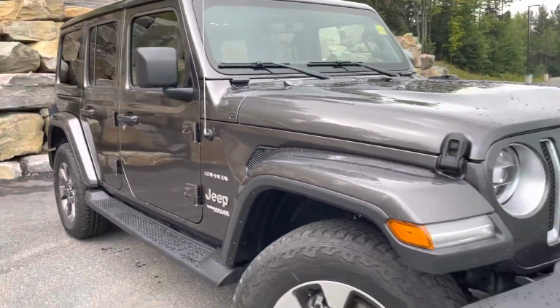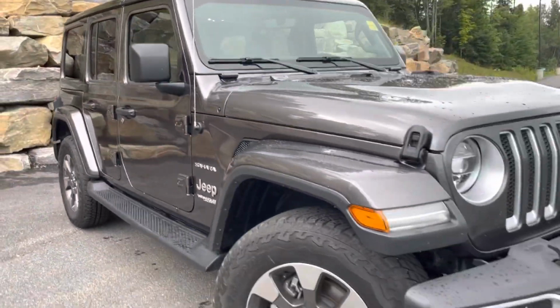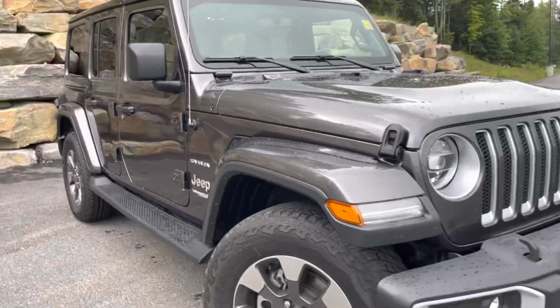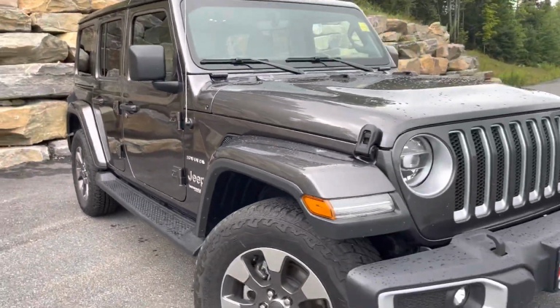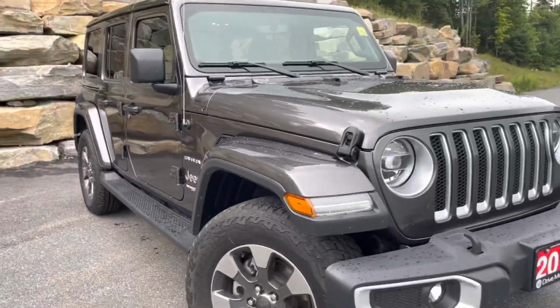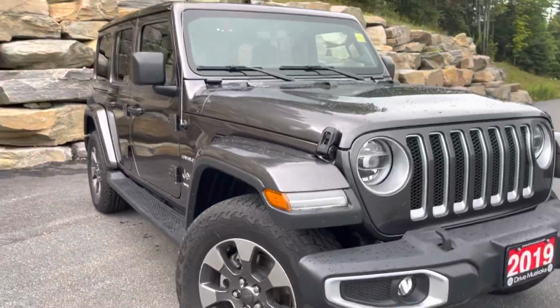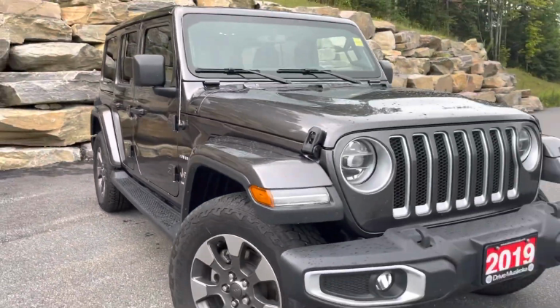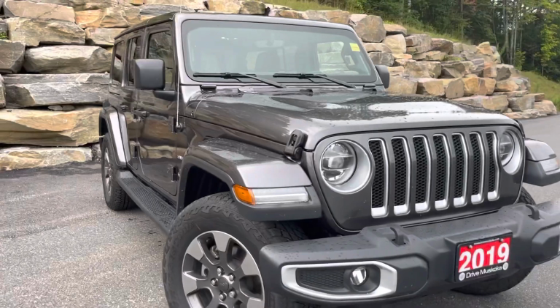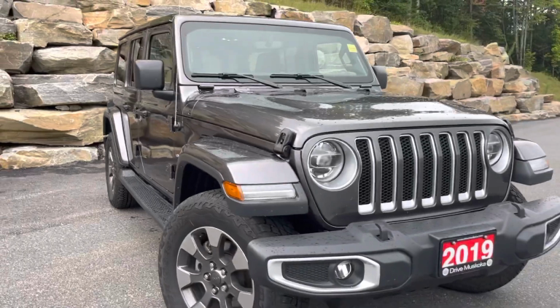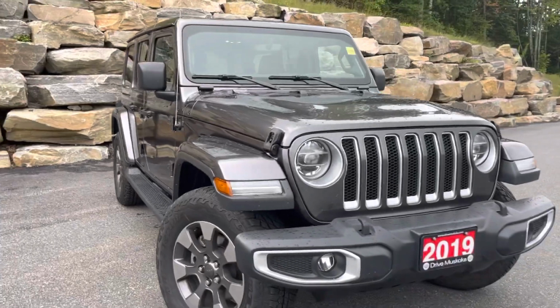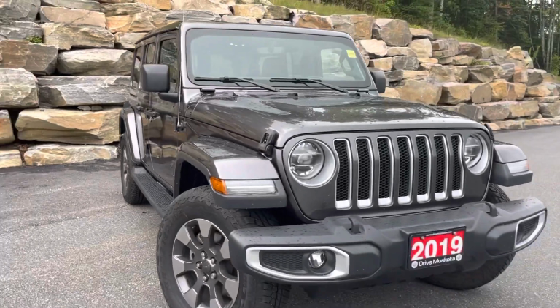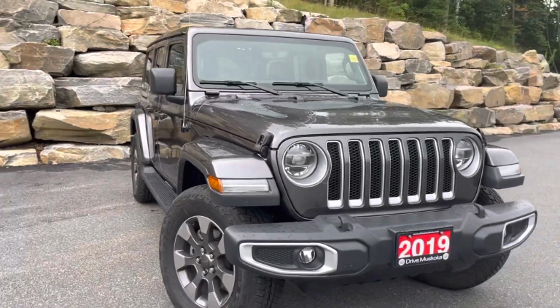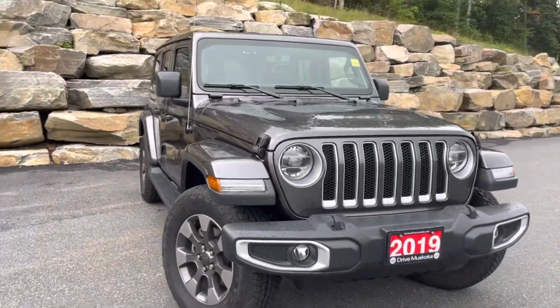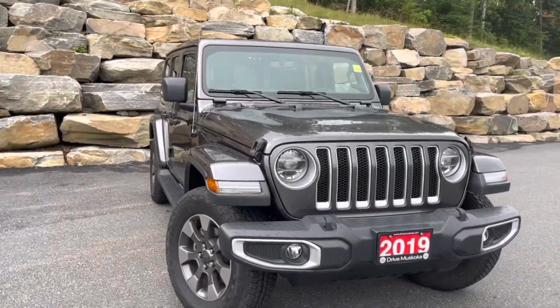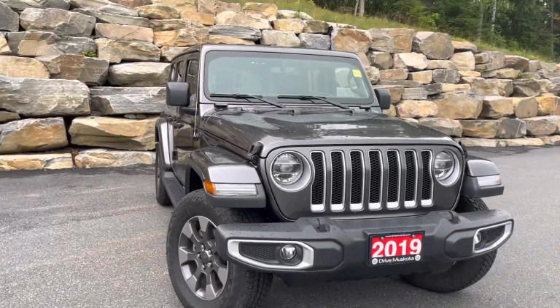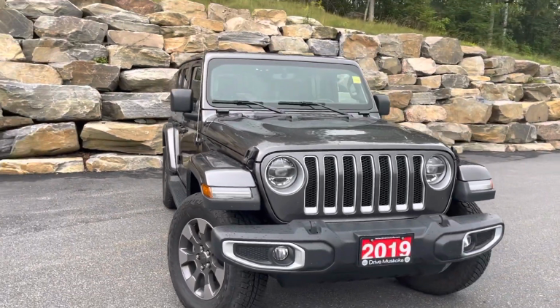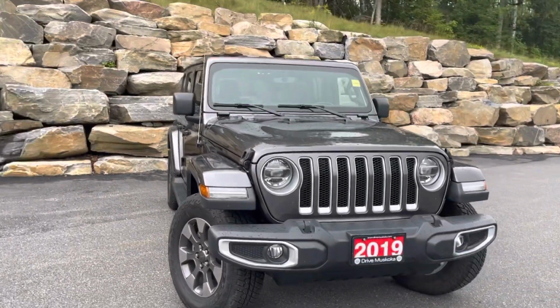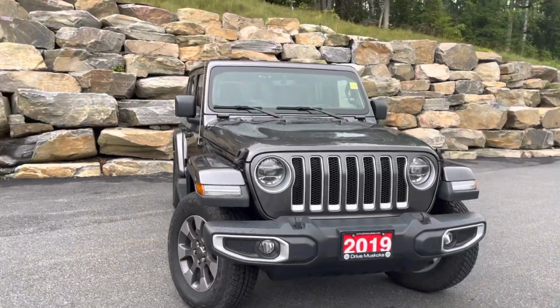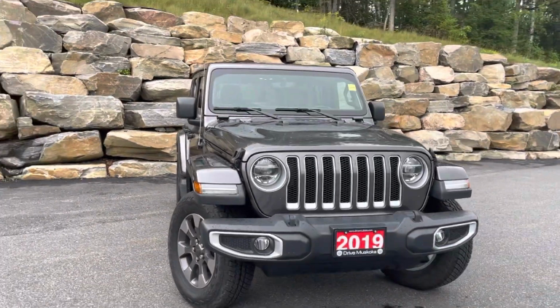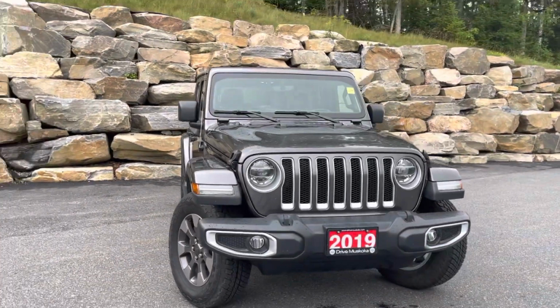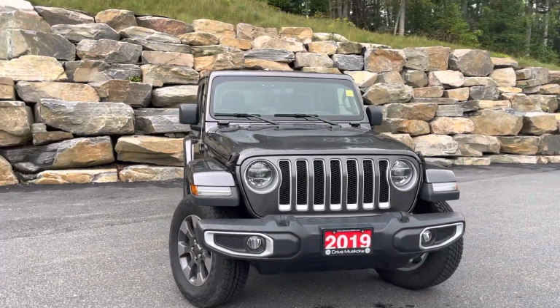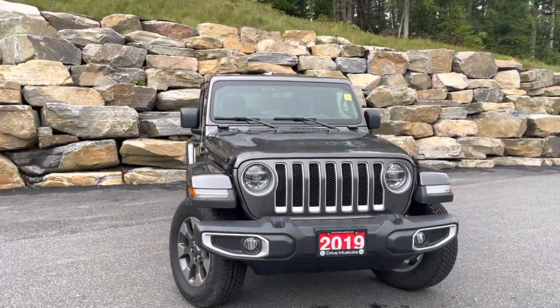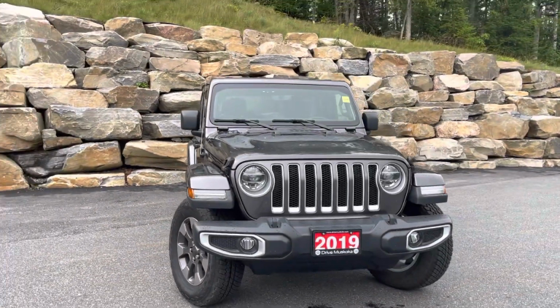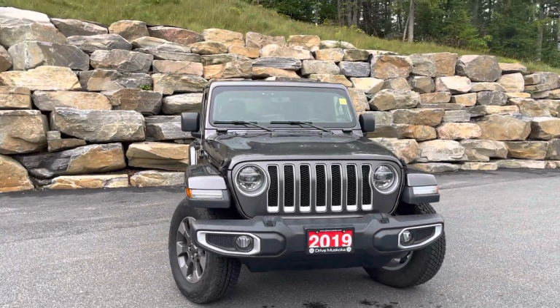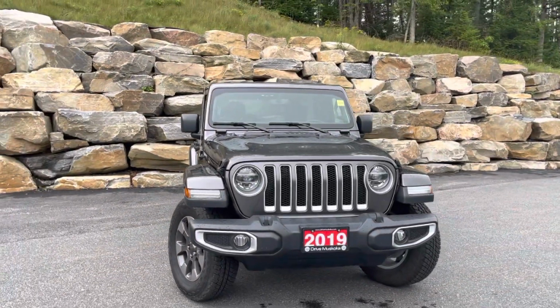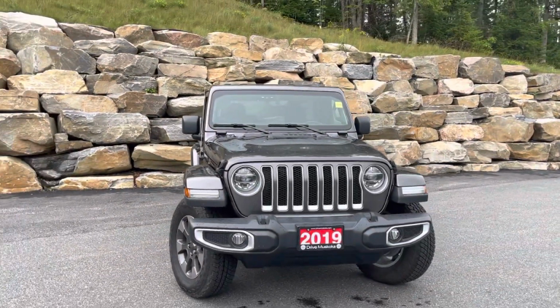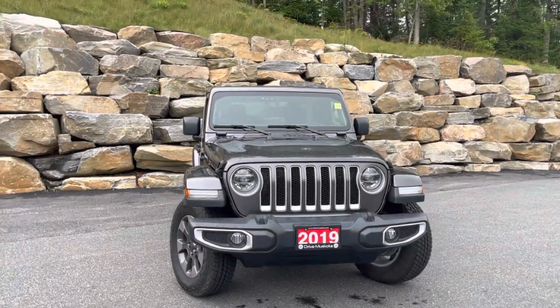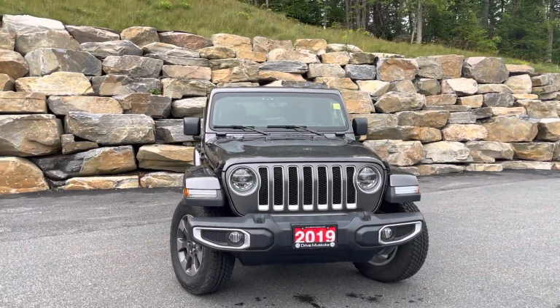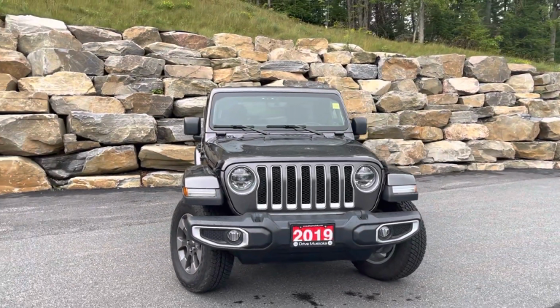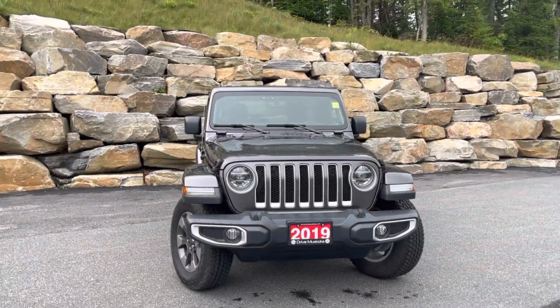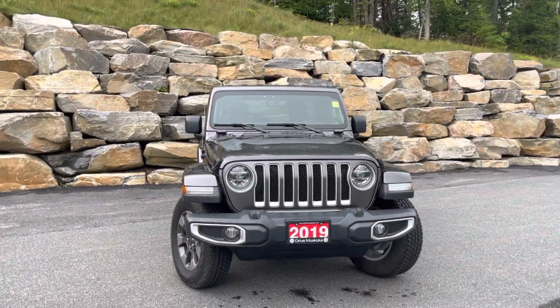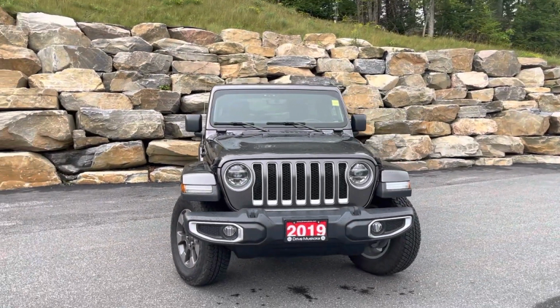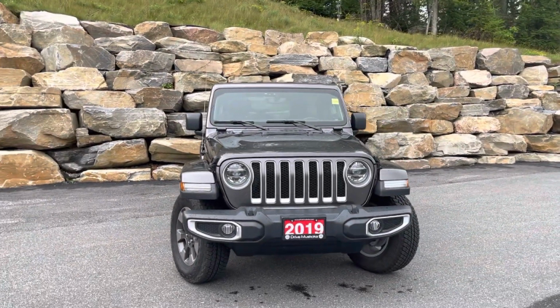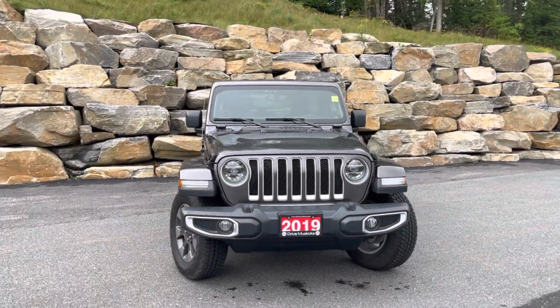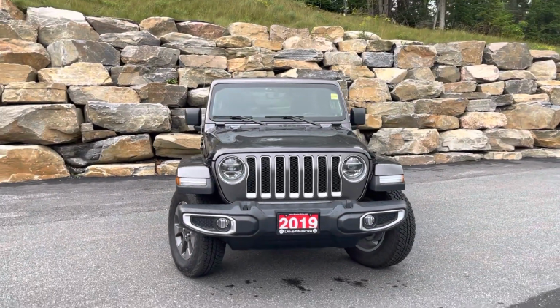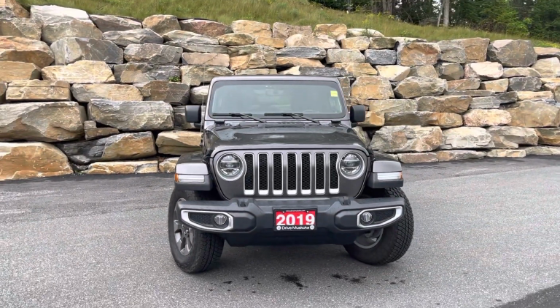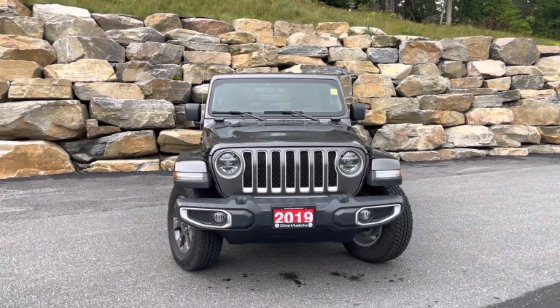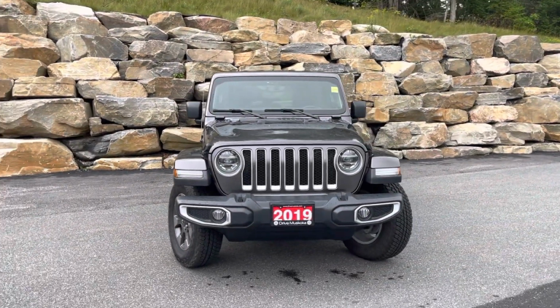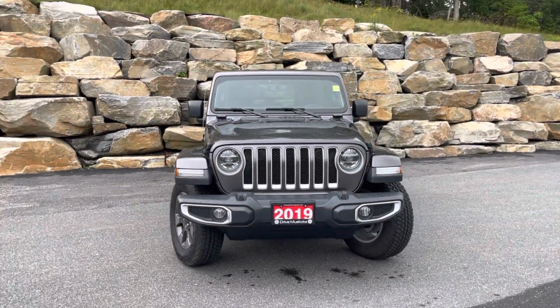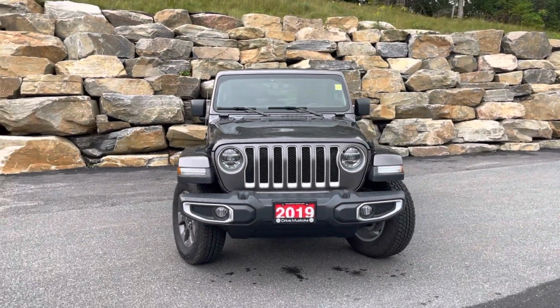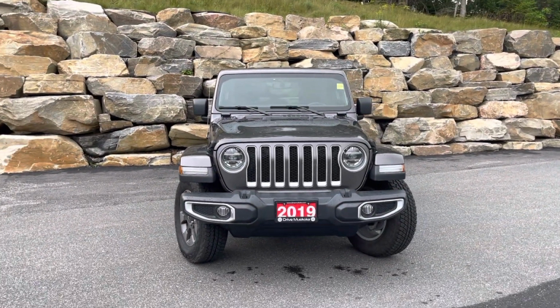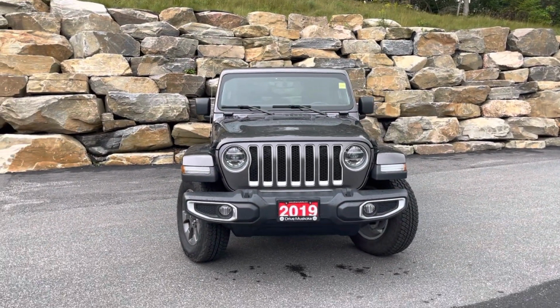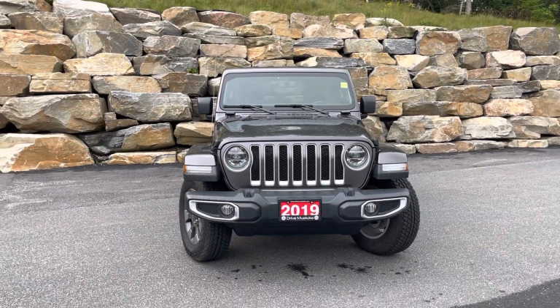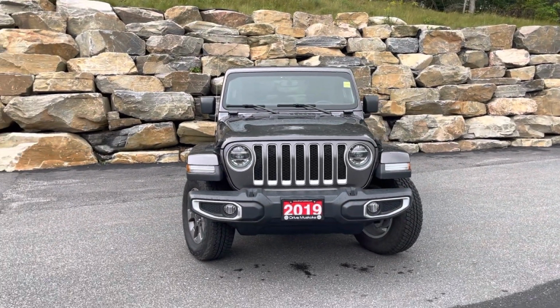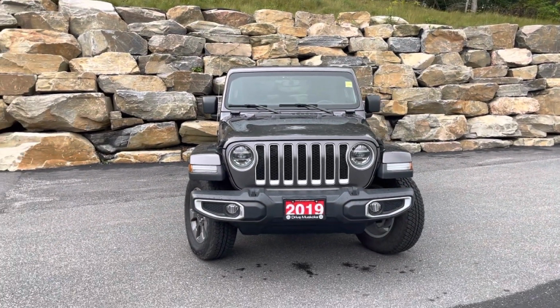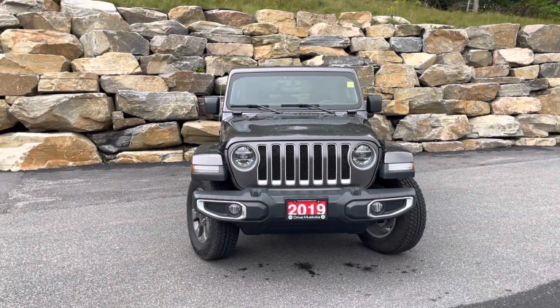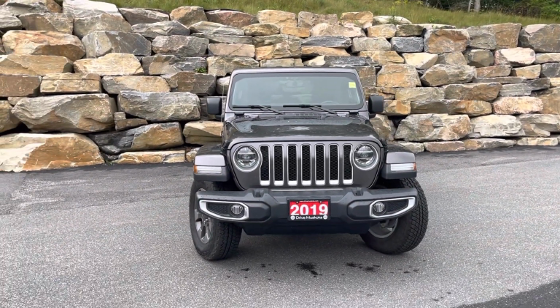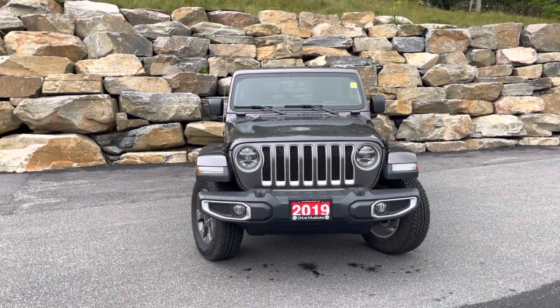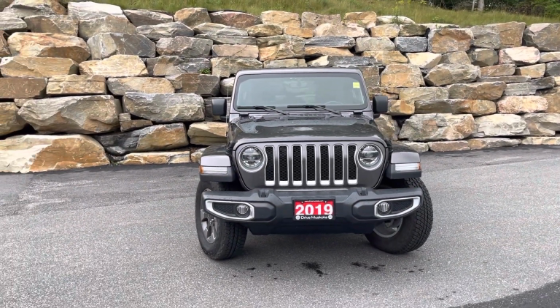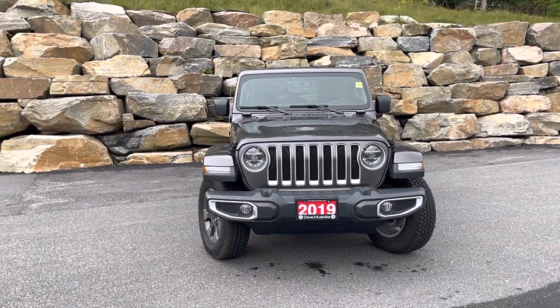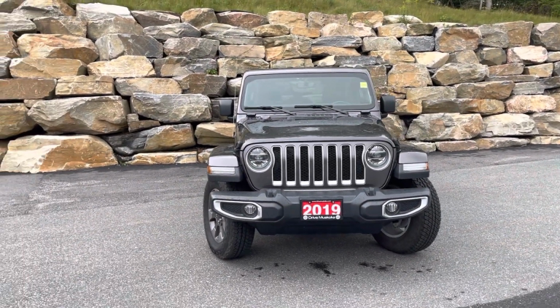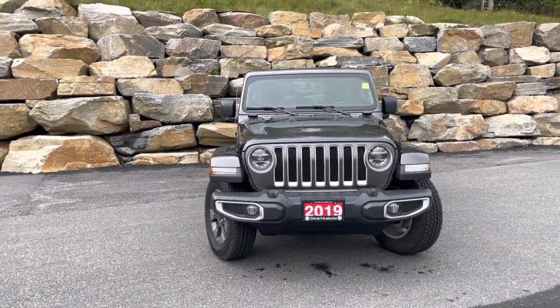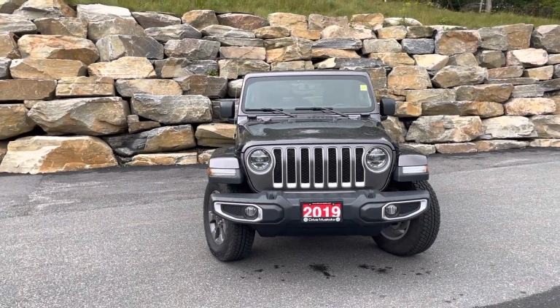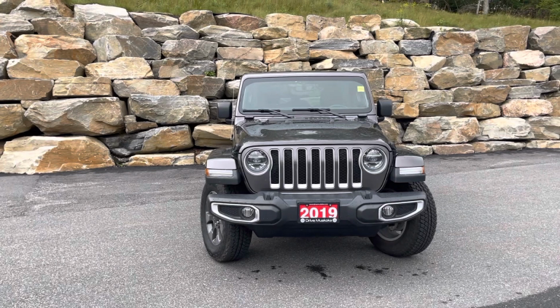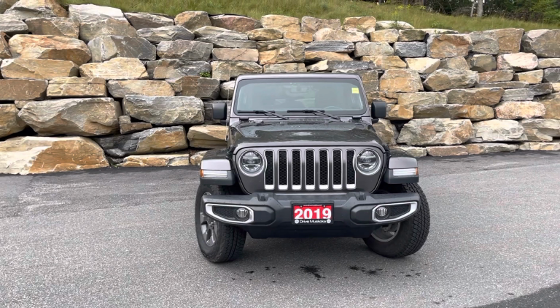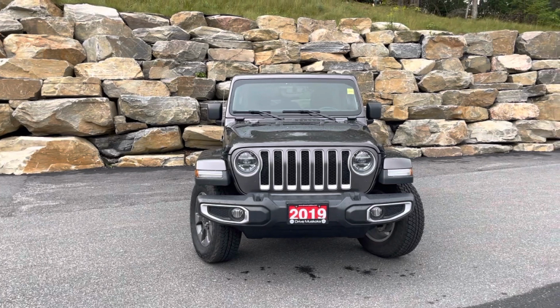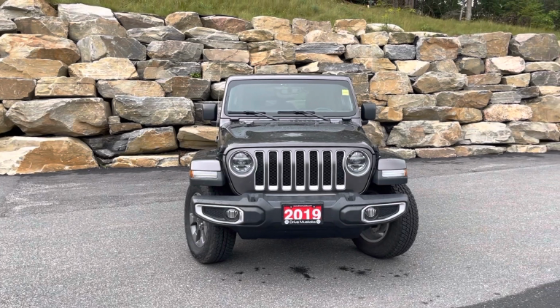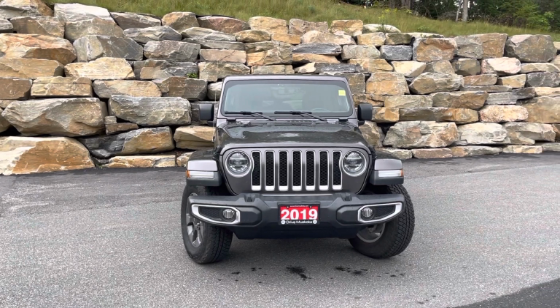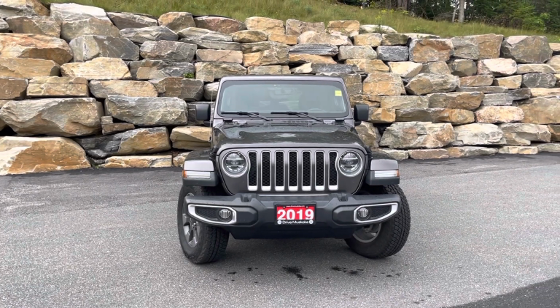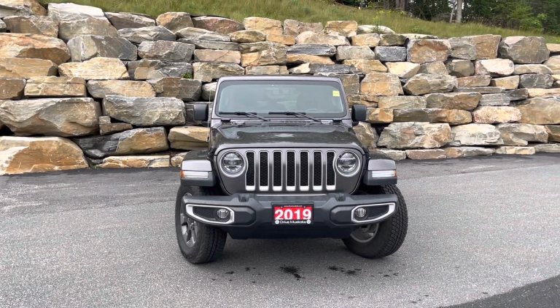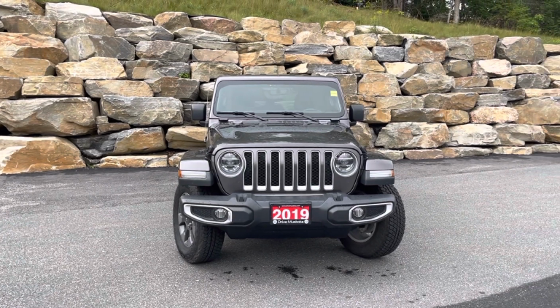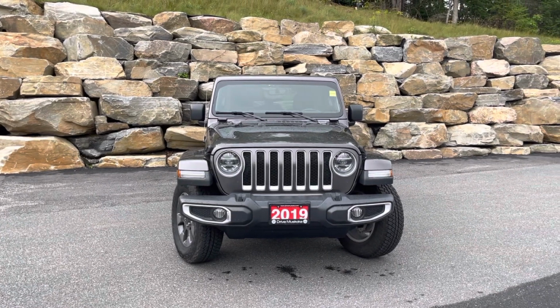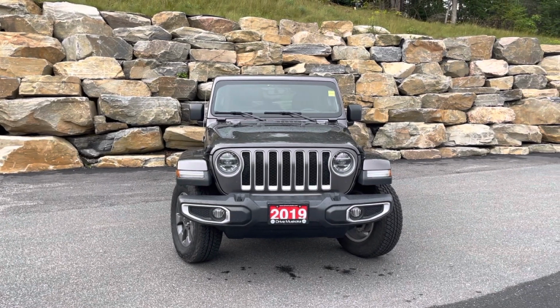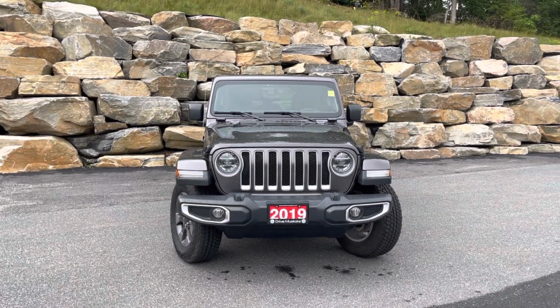So there you have it, Petar. It's Jermari from Armstrong Dodge. I hope you enjoyed this walkthrough video. Looking forward to seeing you later on. Have a great day.